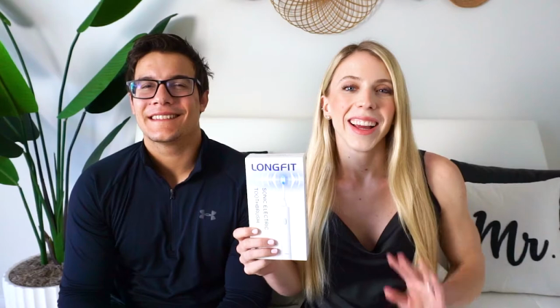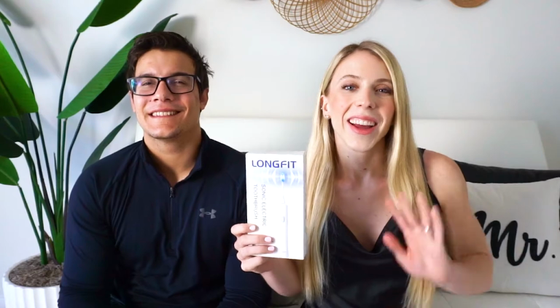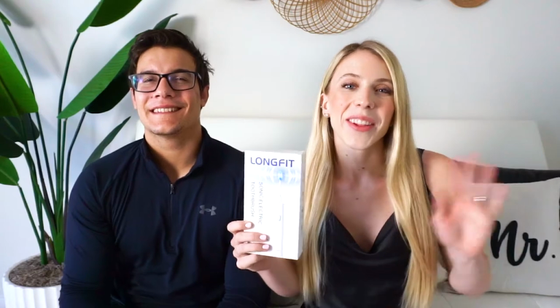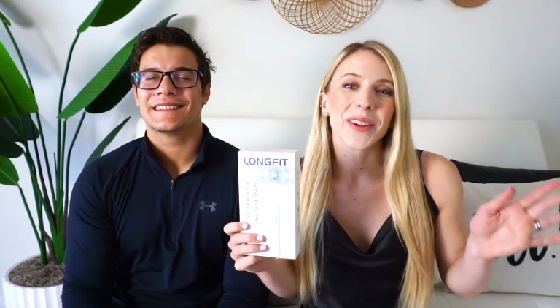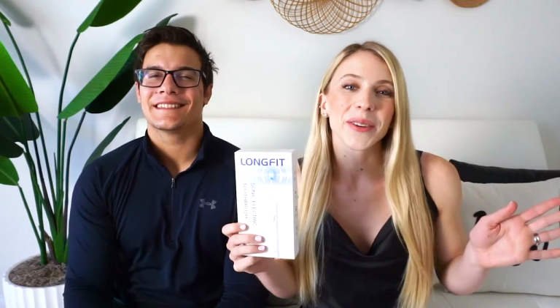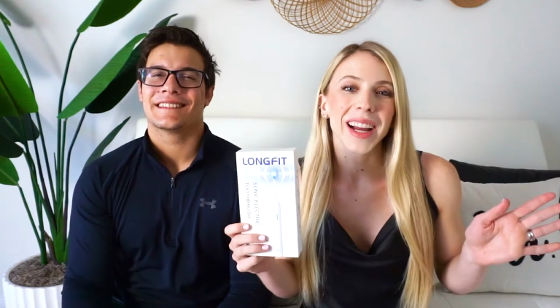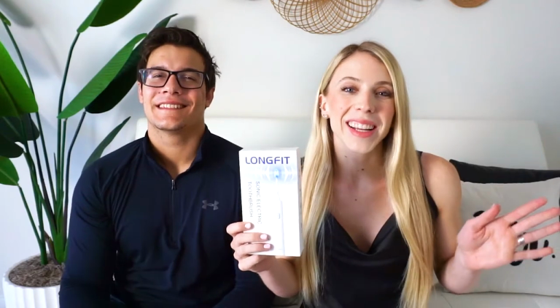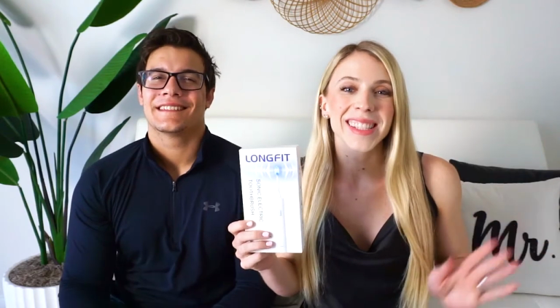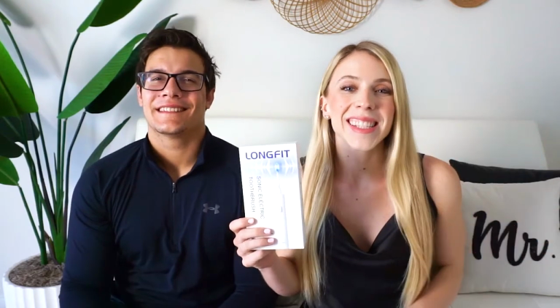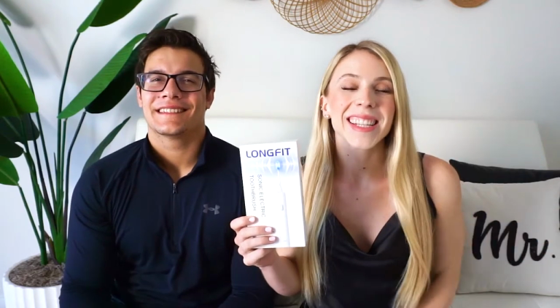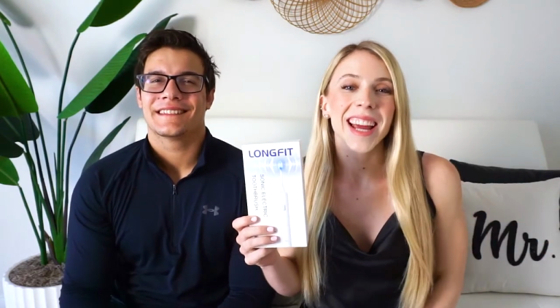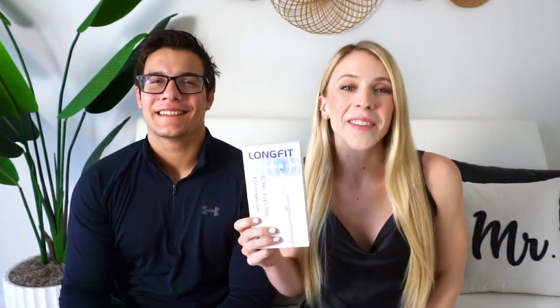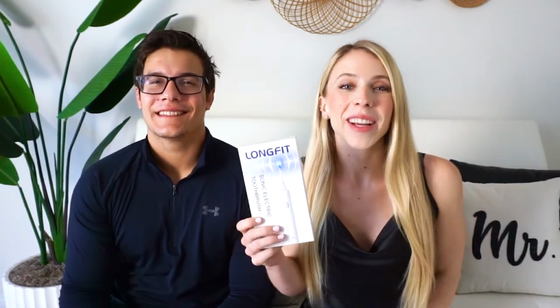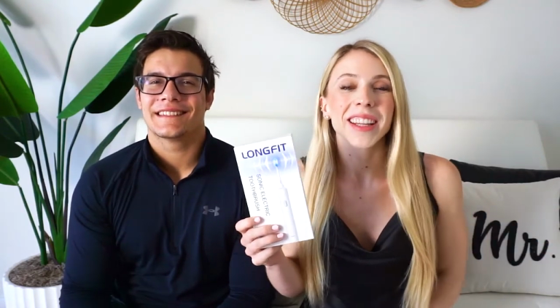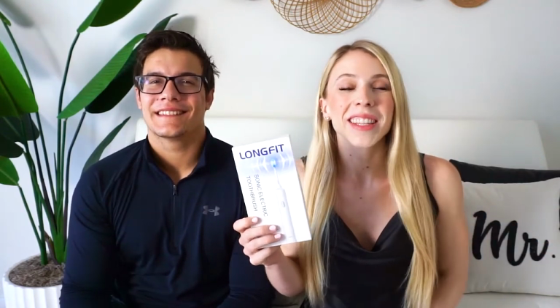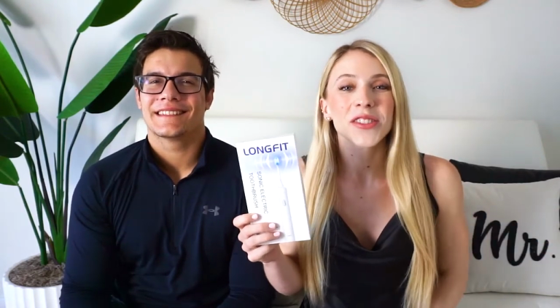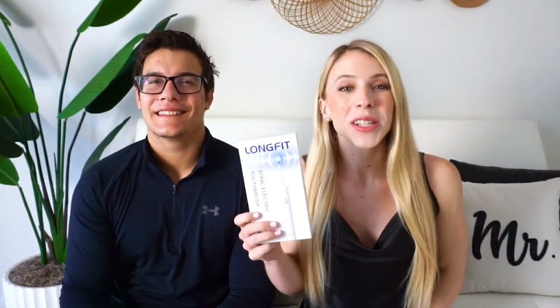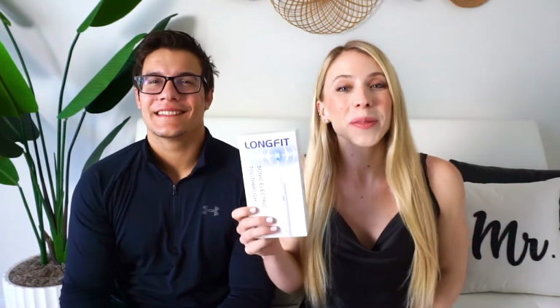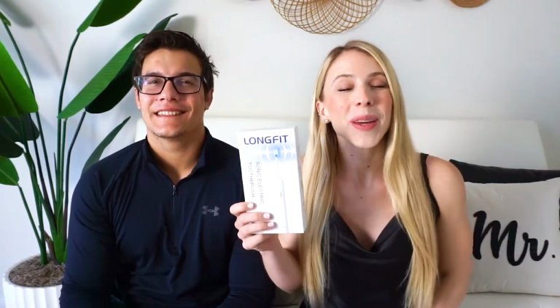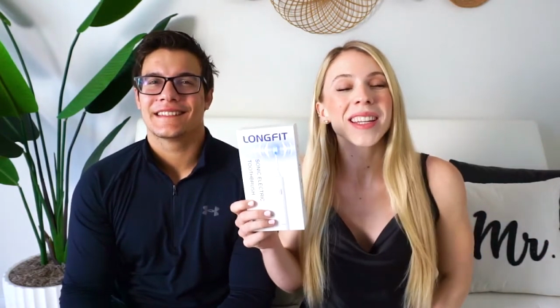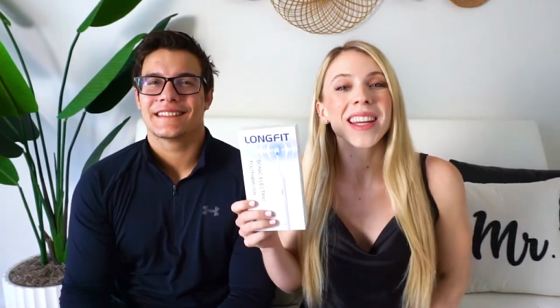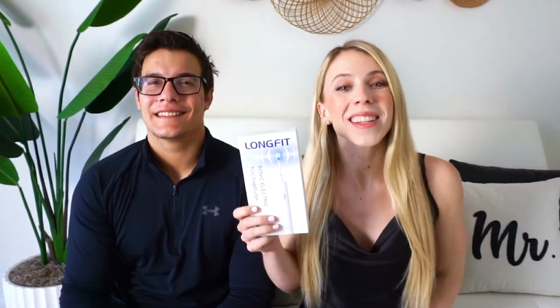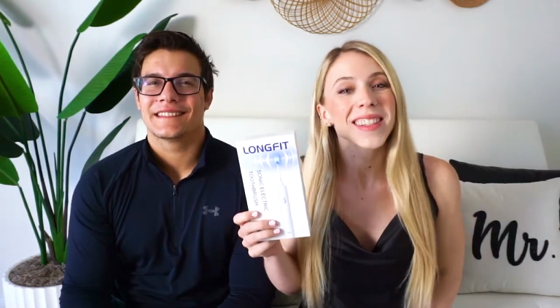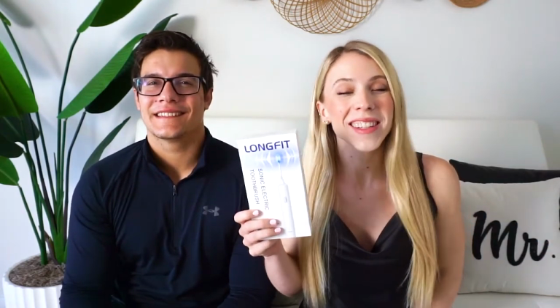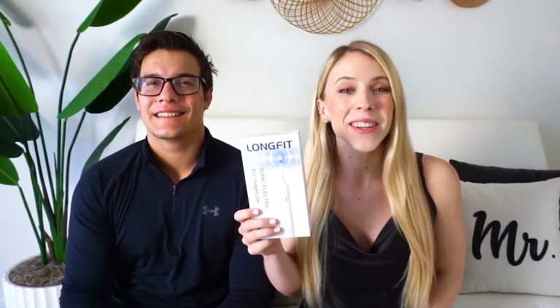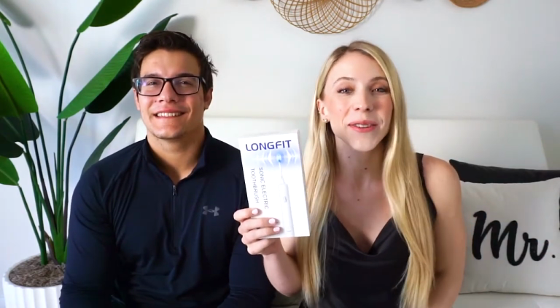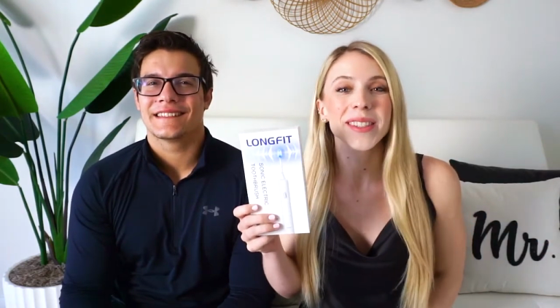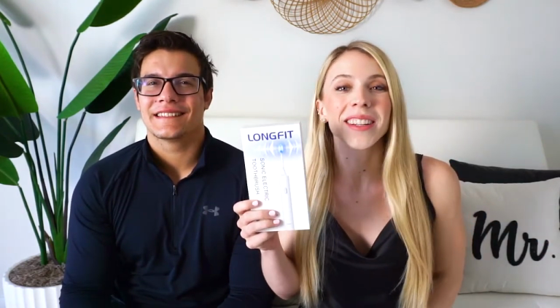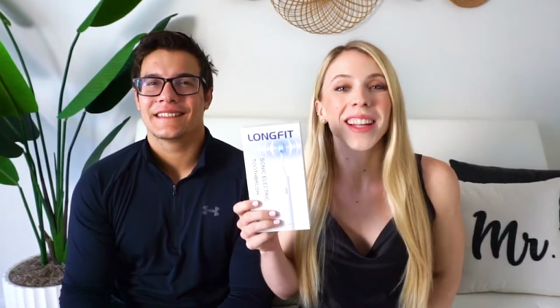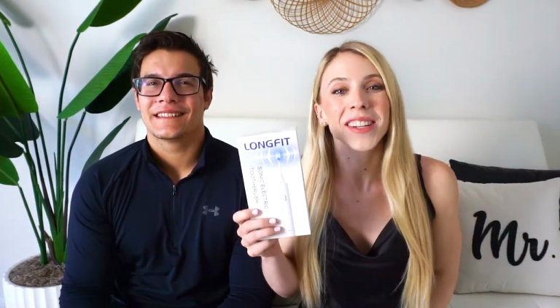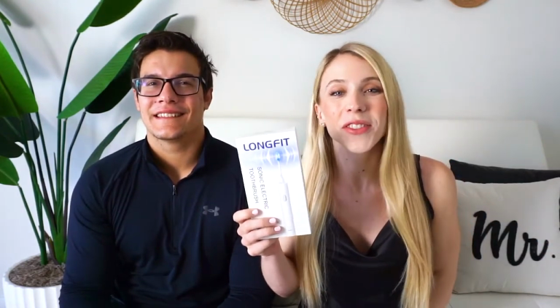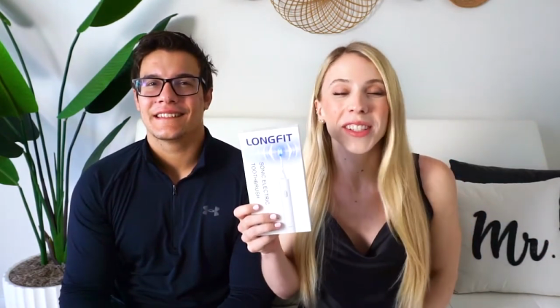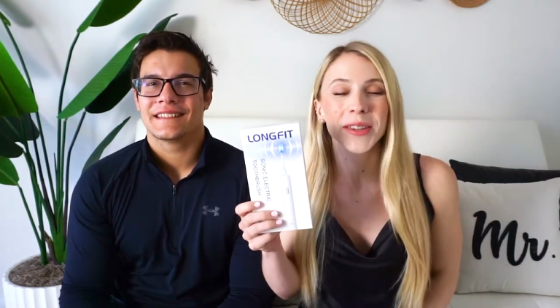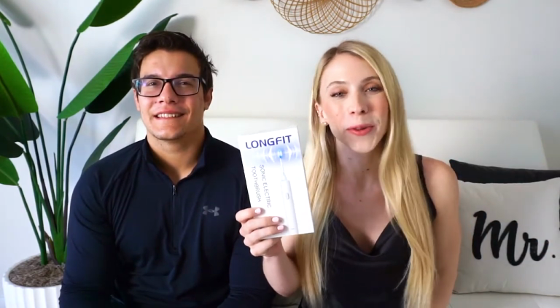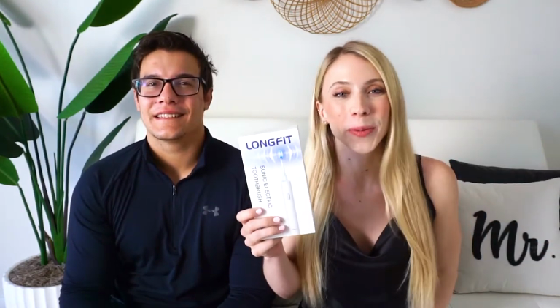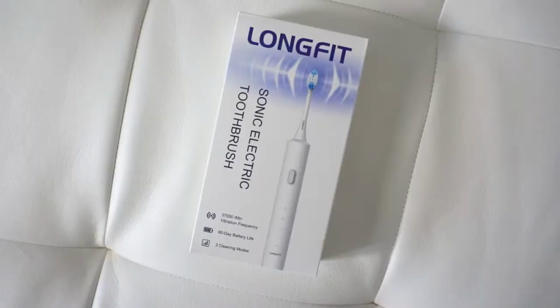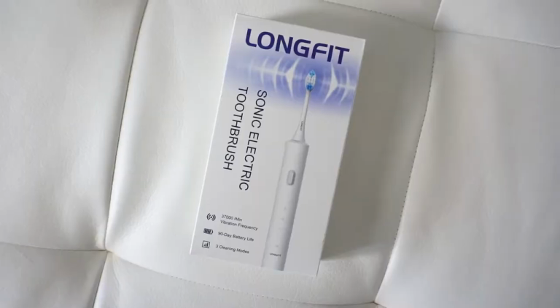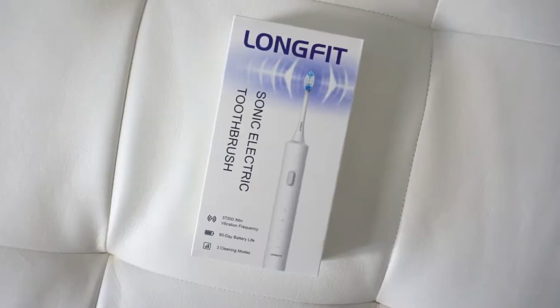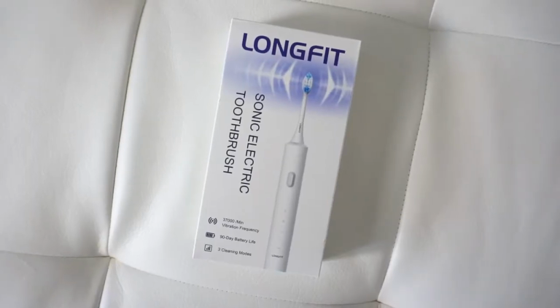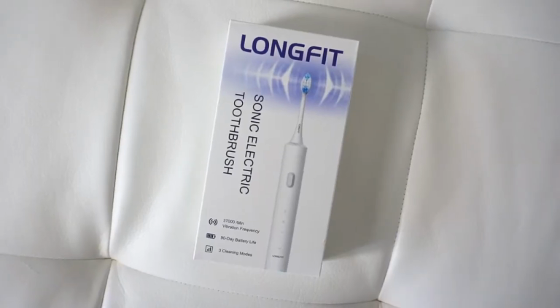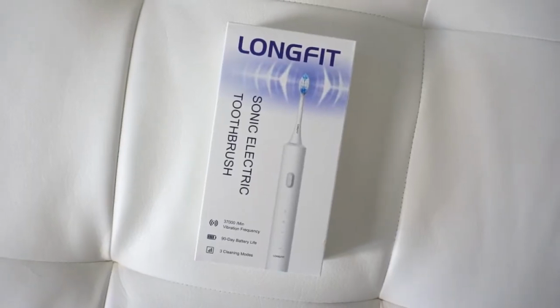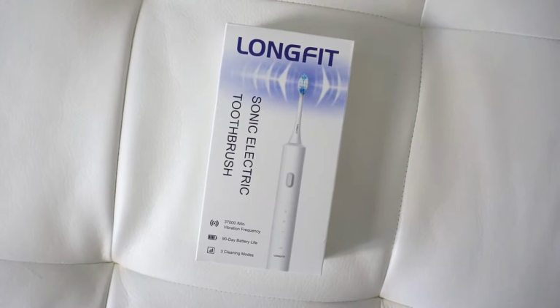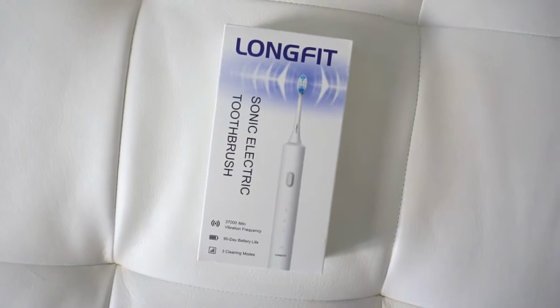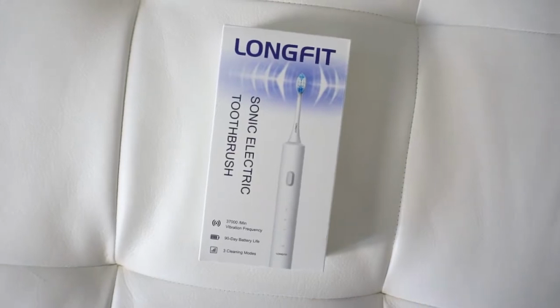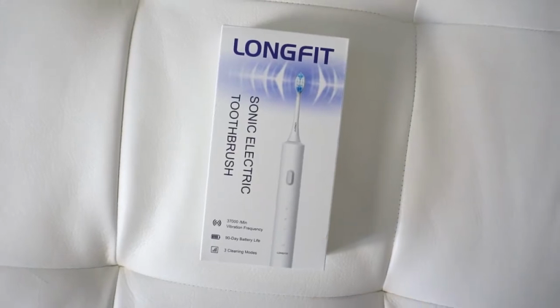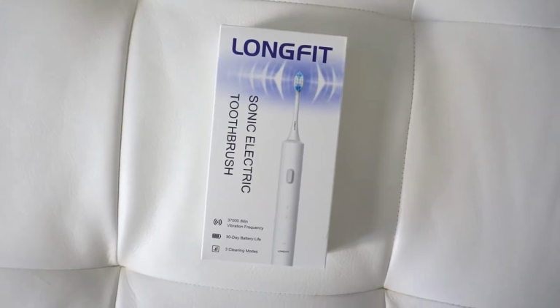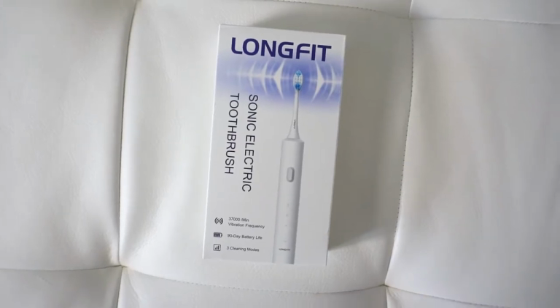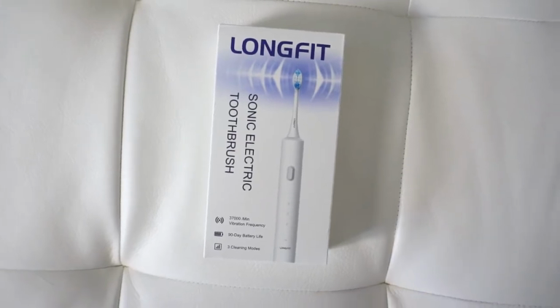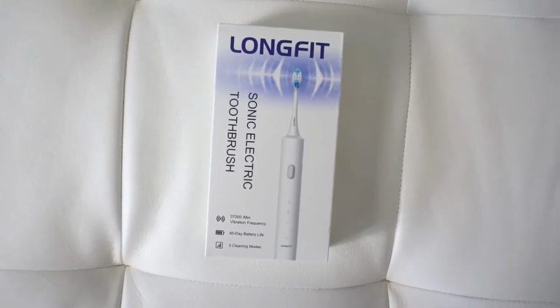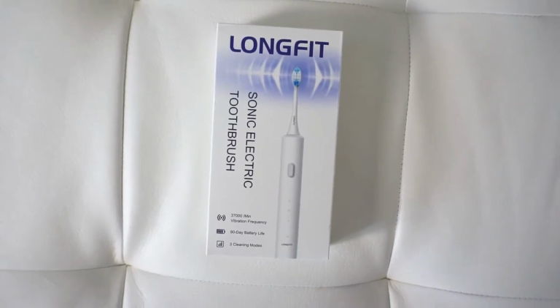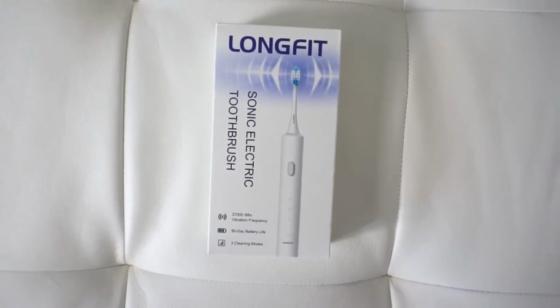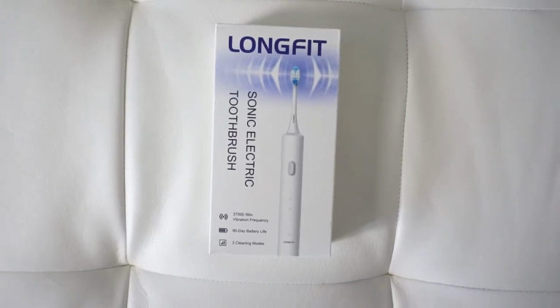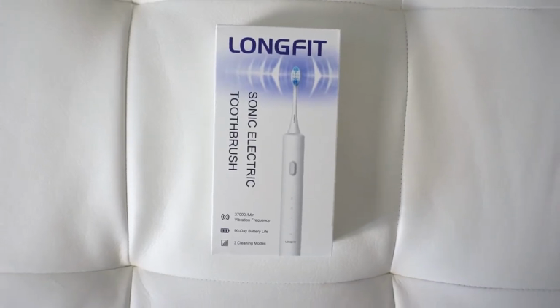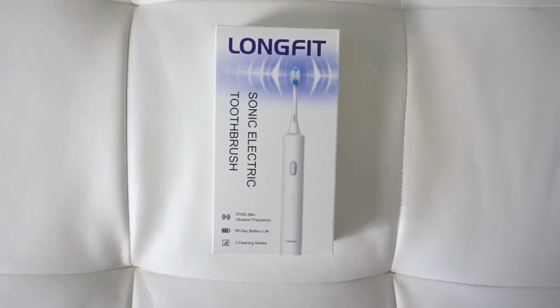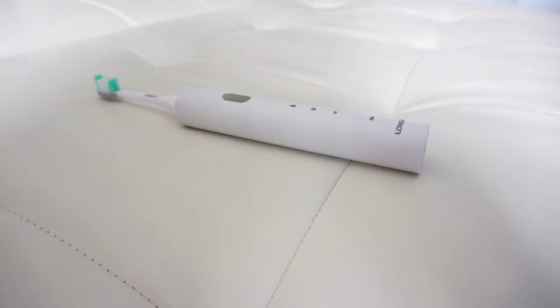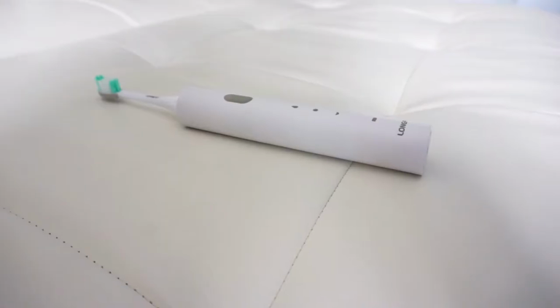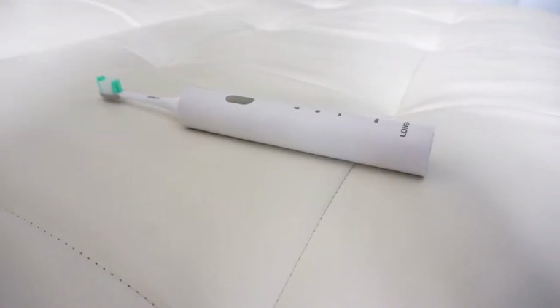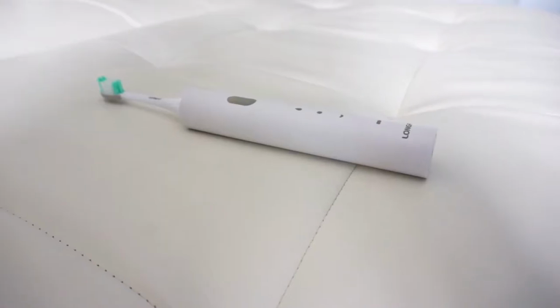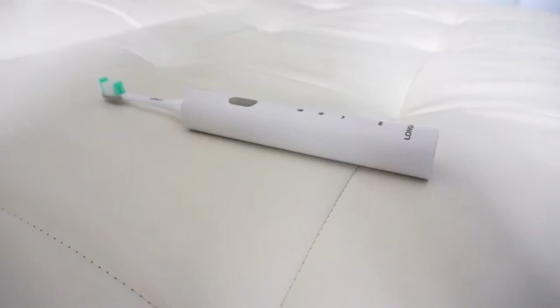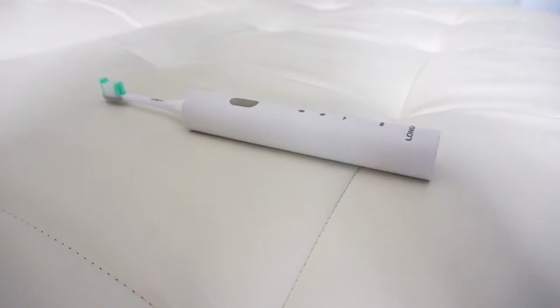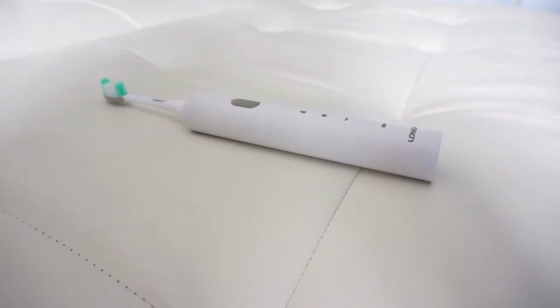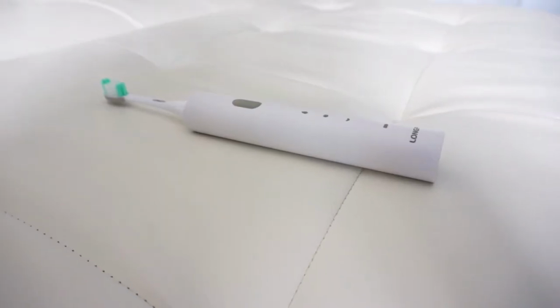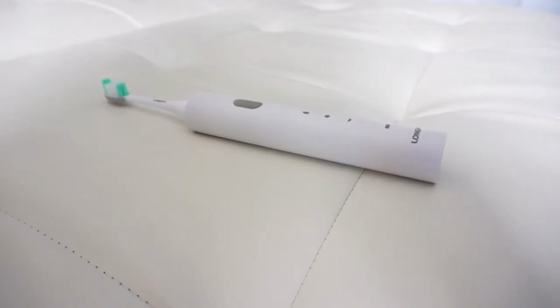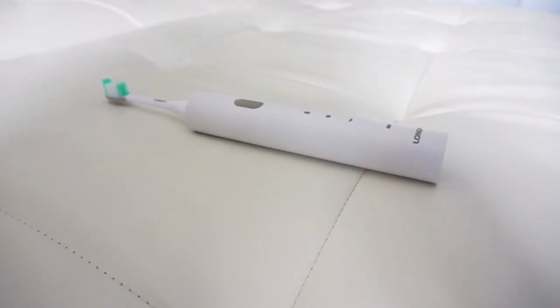Hello guys! Today we got the cheap and easy to use electric toothbrush. Ta-da! The Long Fit Ultrasonic Toothbrush.